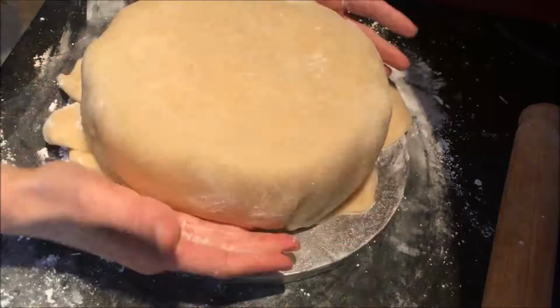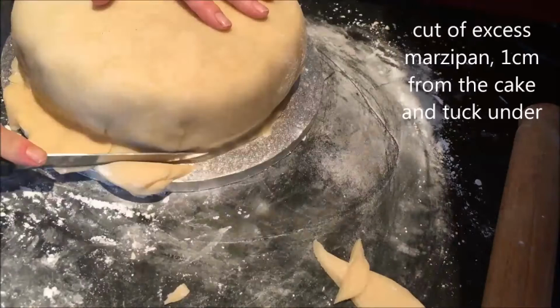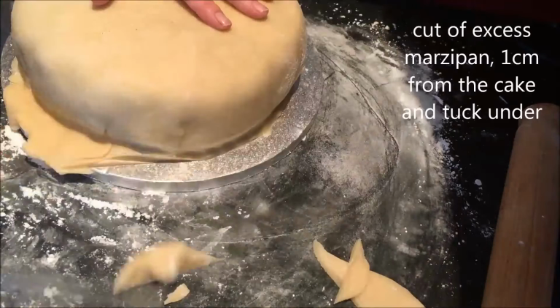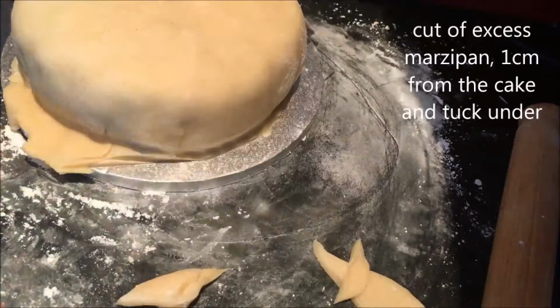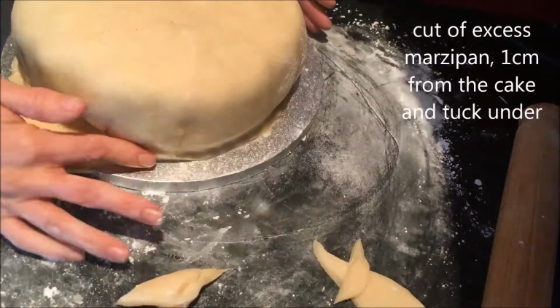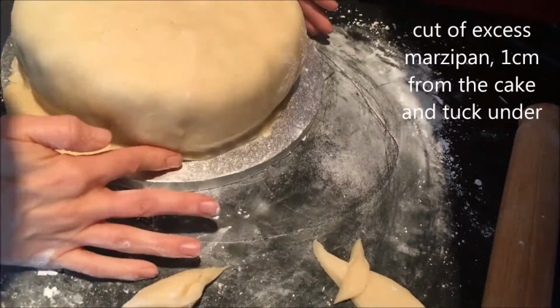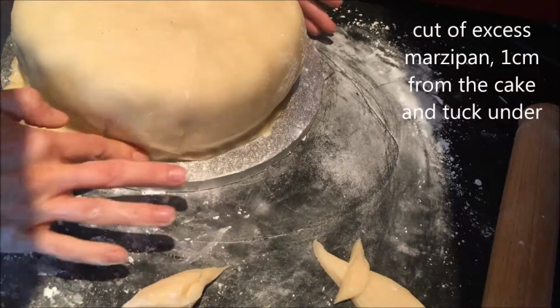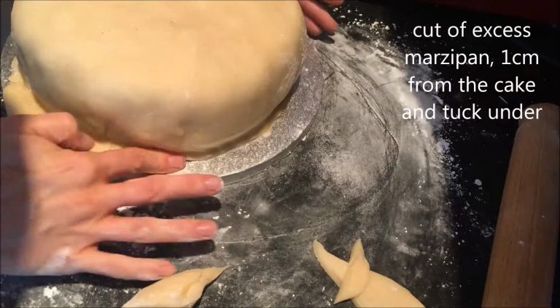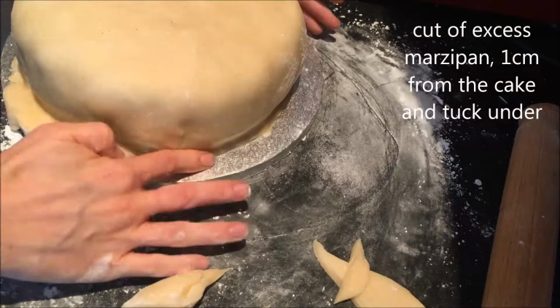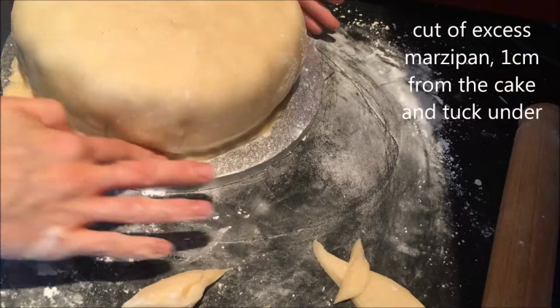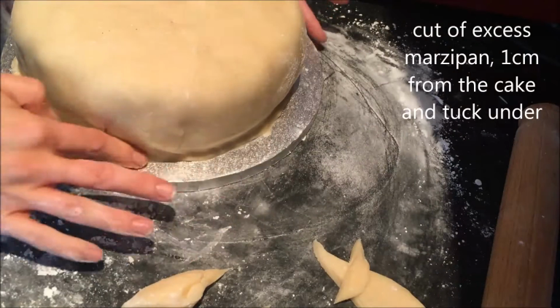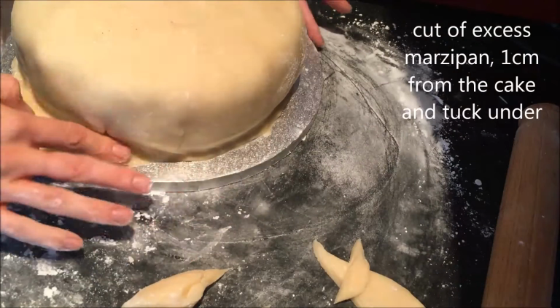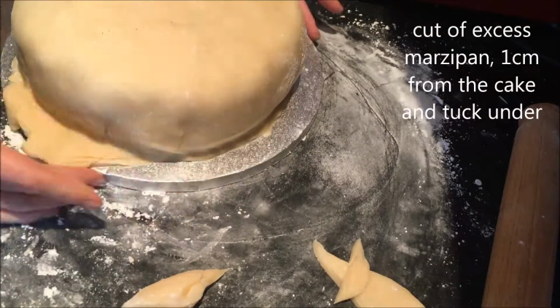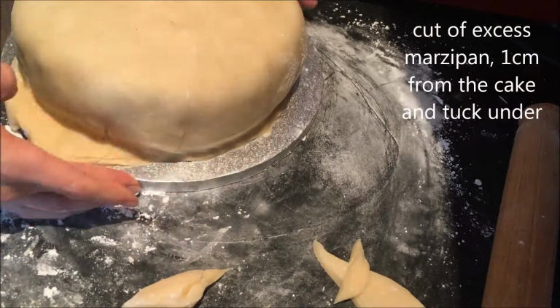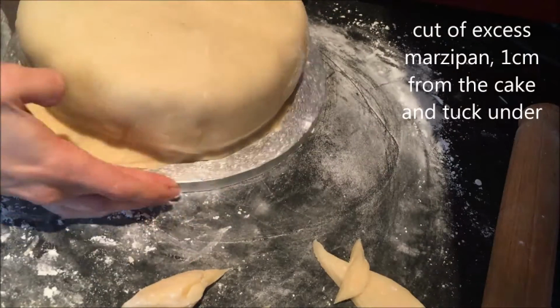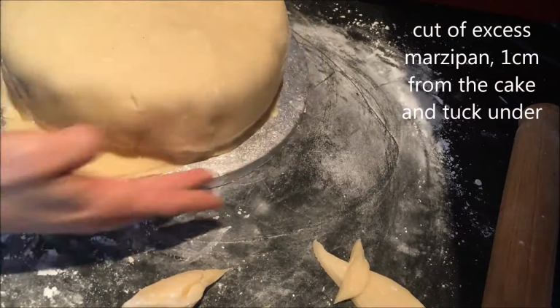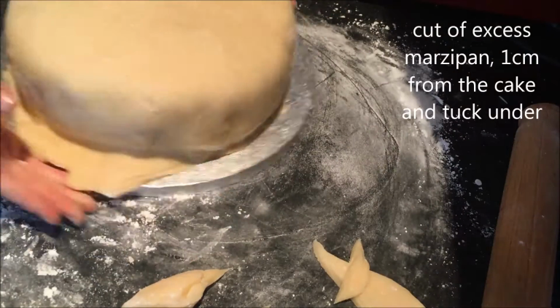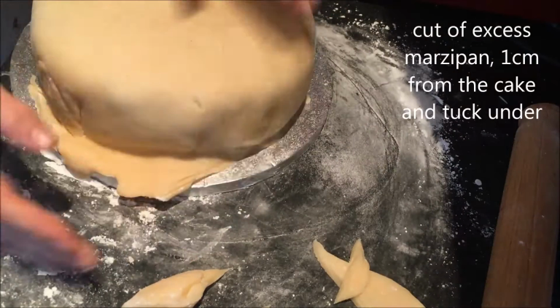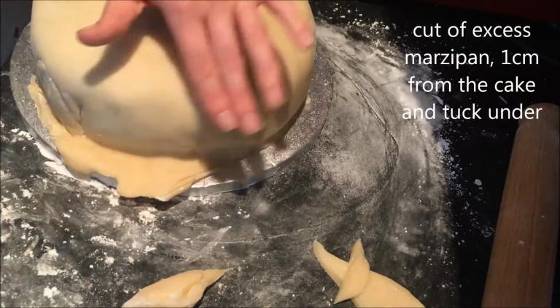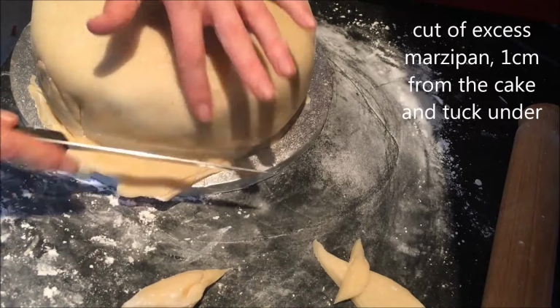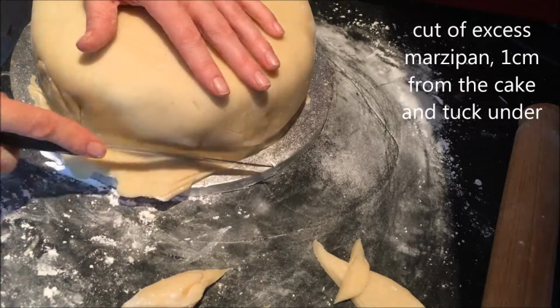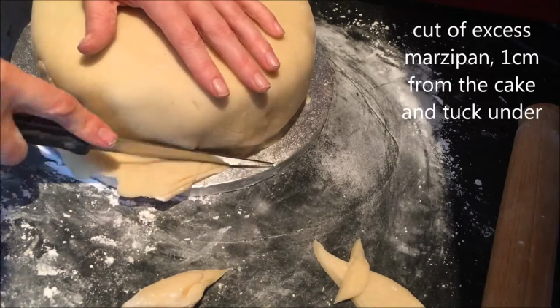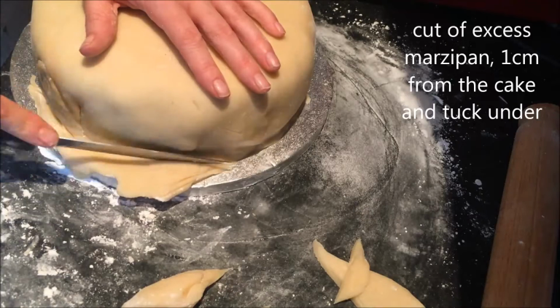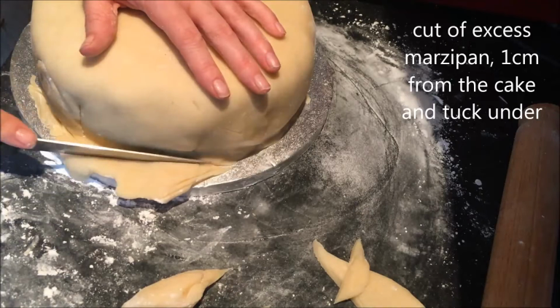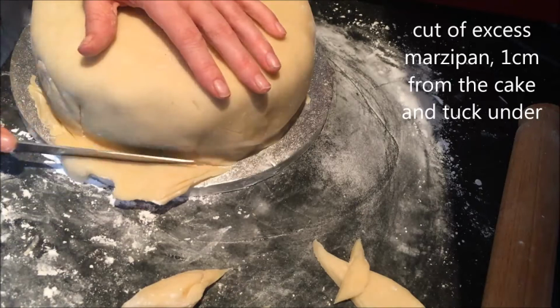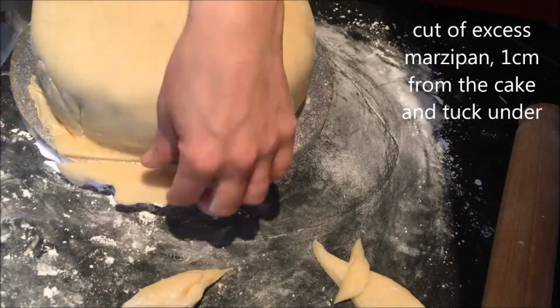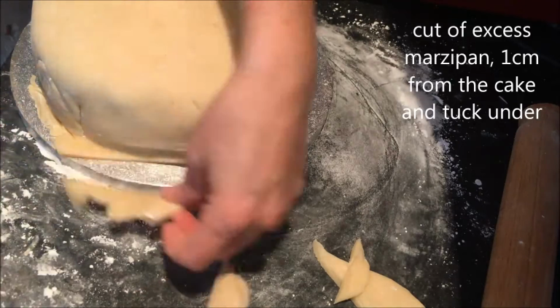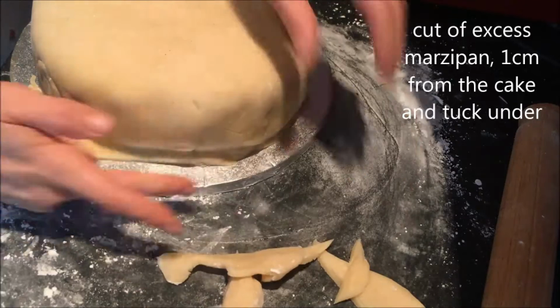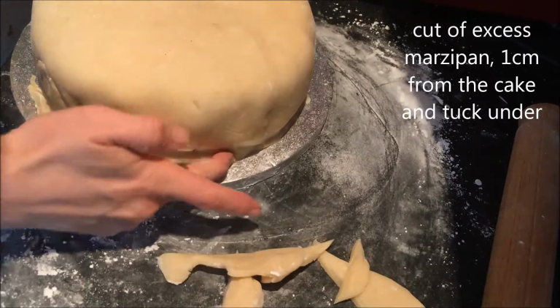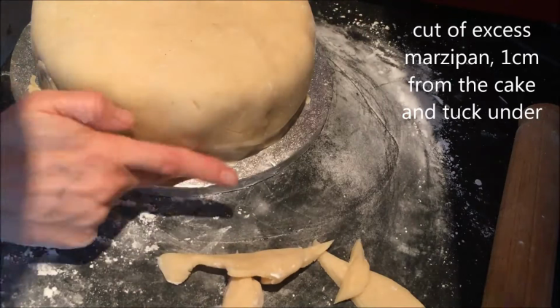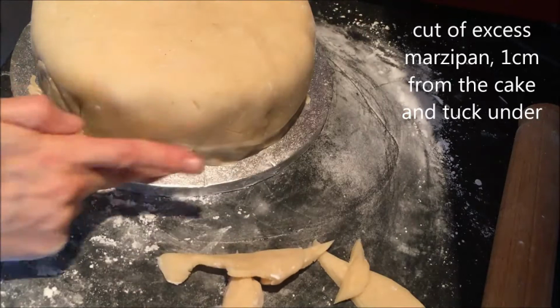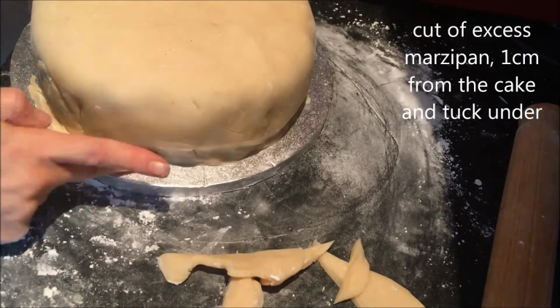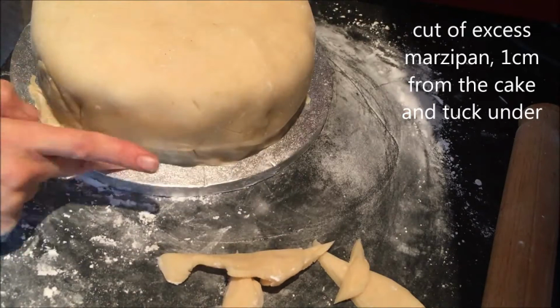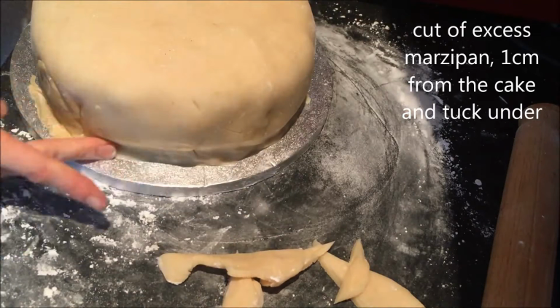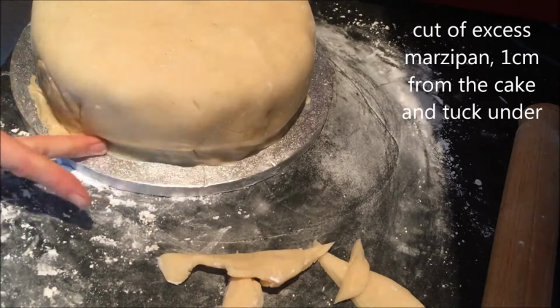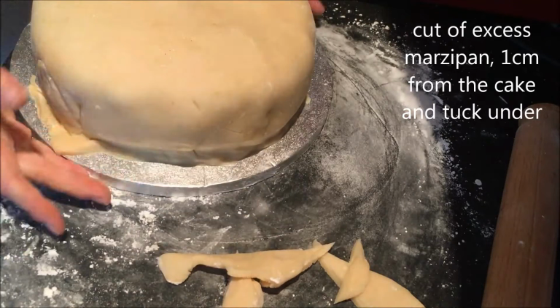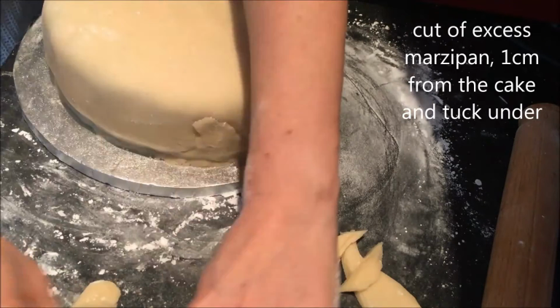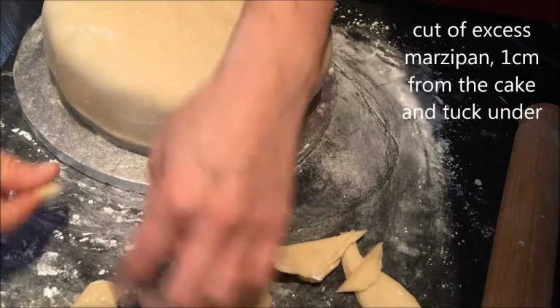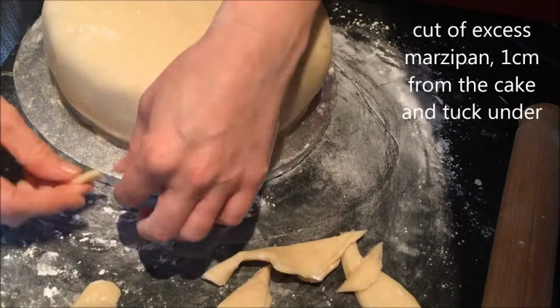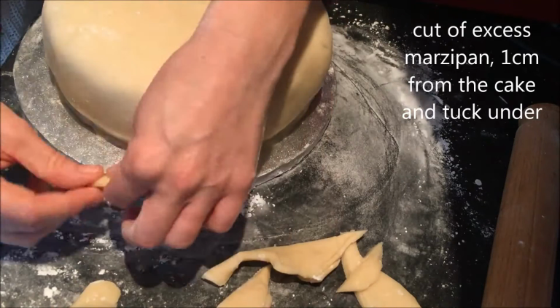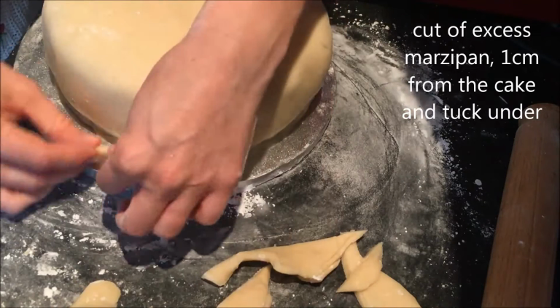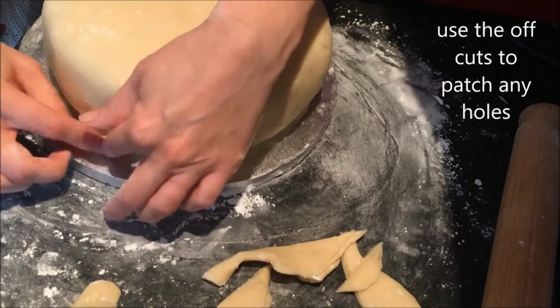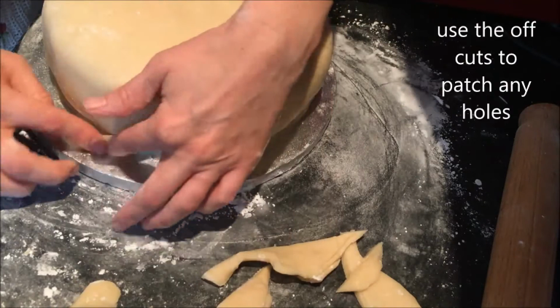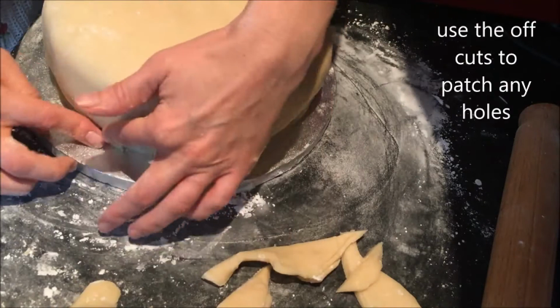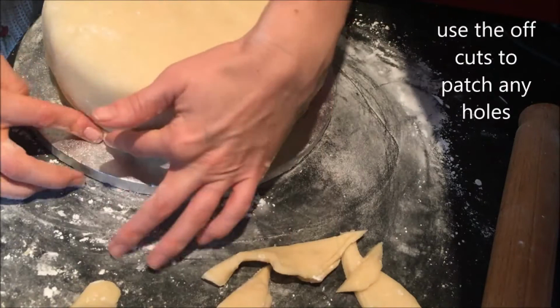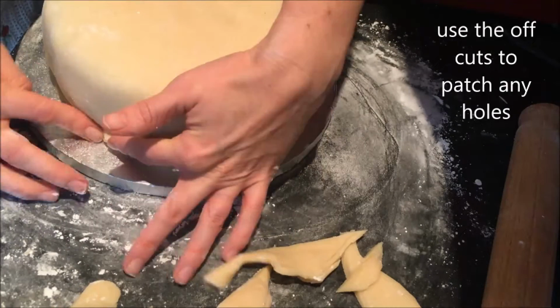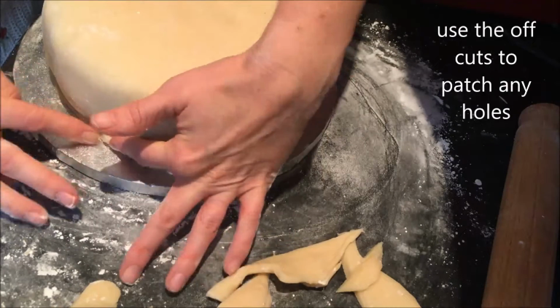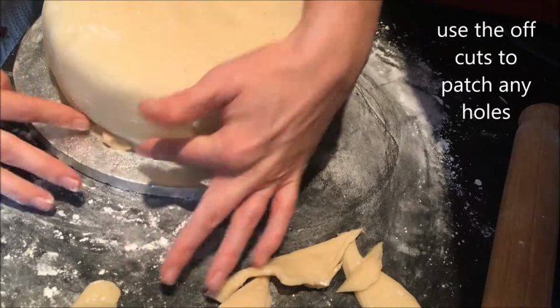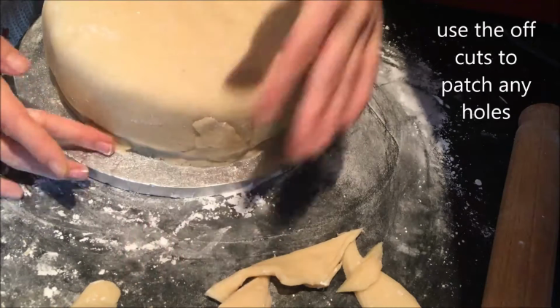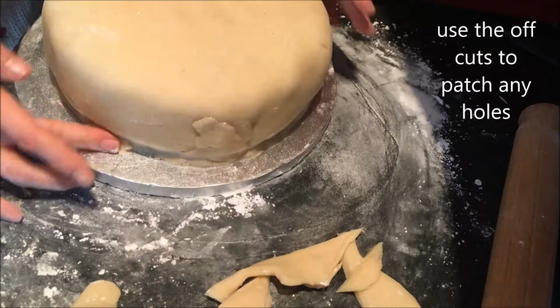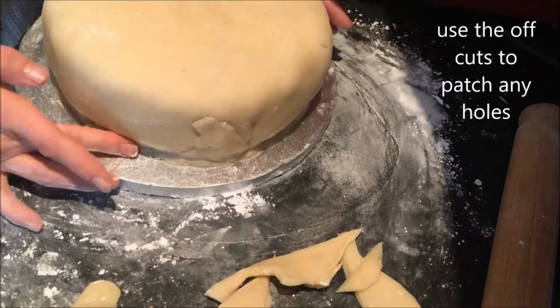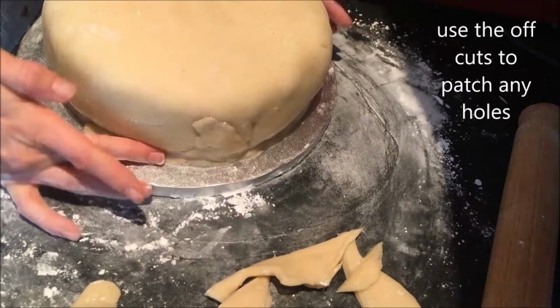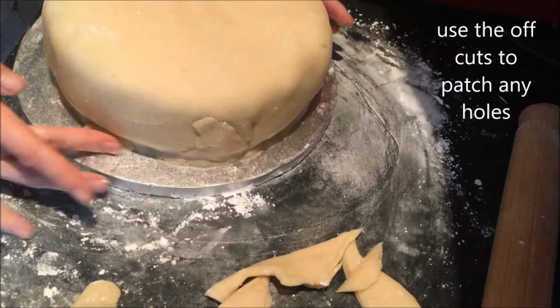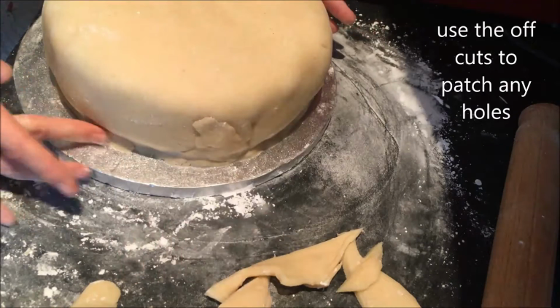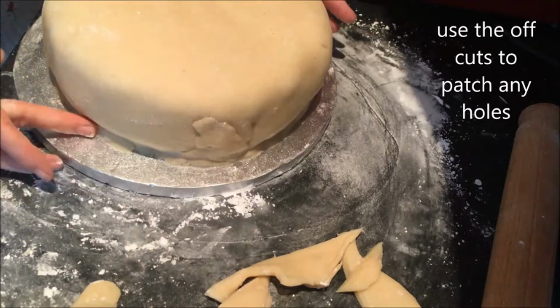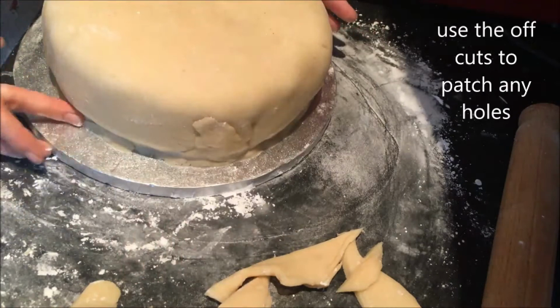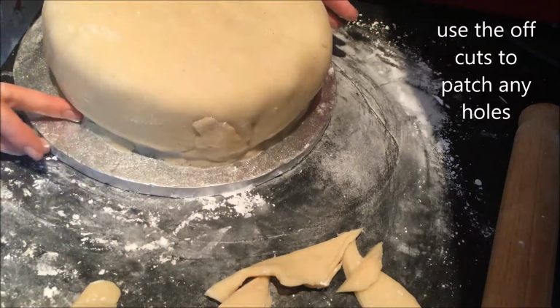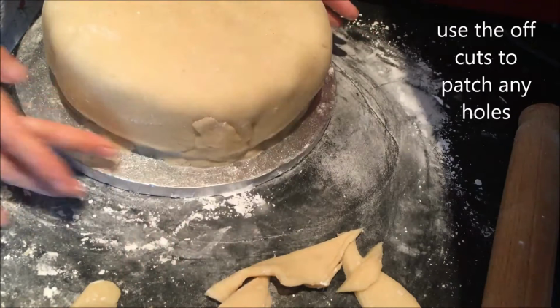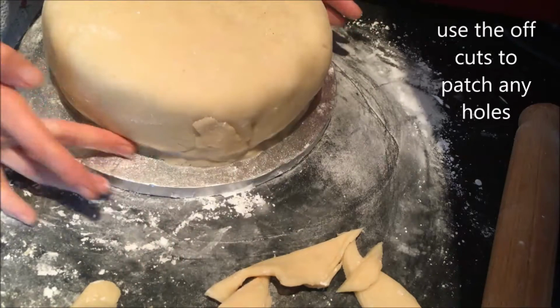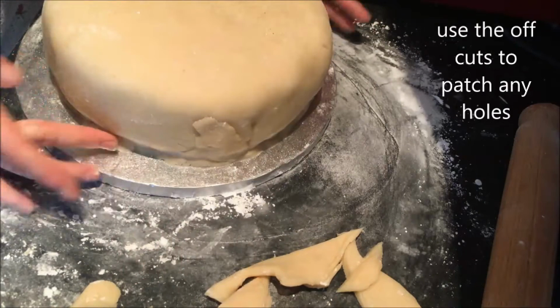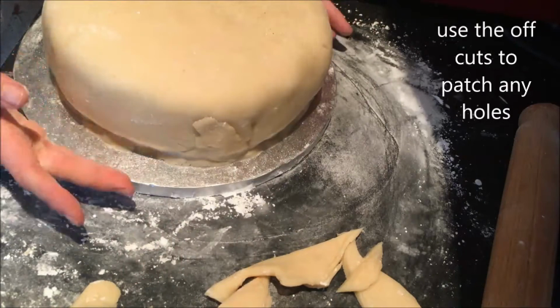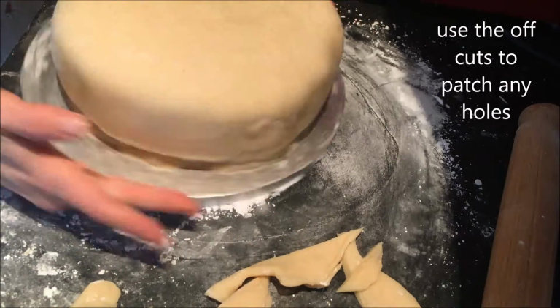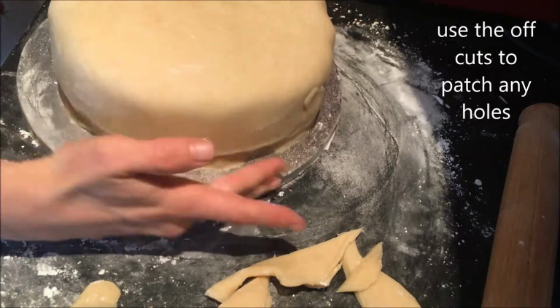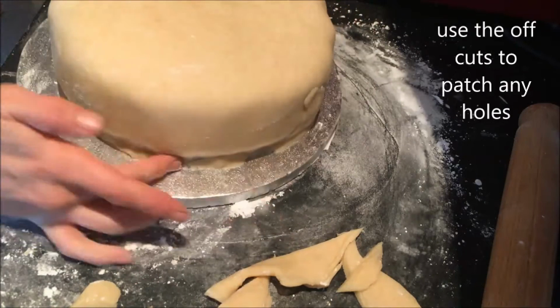Cut off excess marzipan 1cm from the cake and tuck this underneath. Use any of the offcuts to plug any holes.